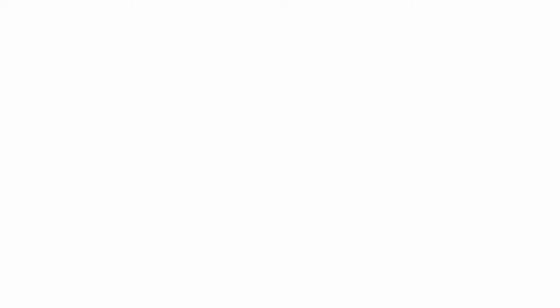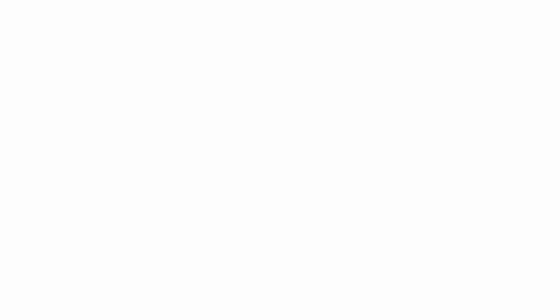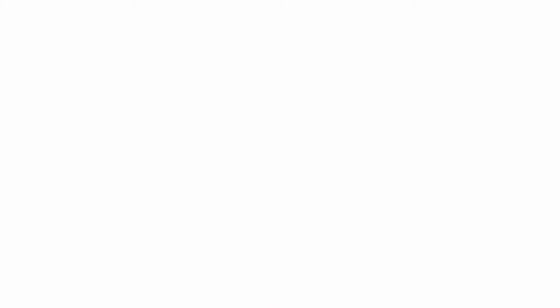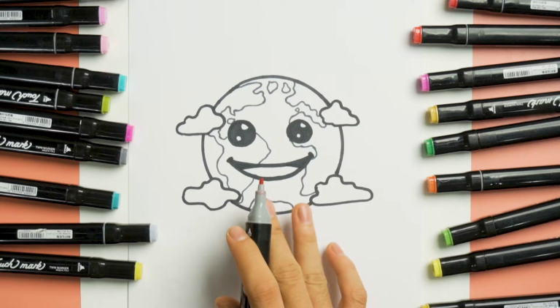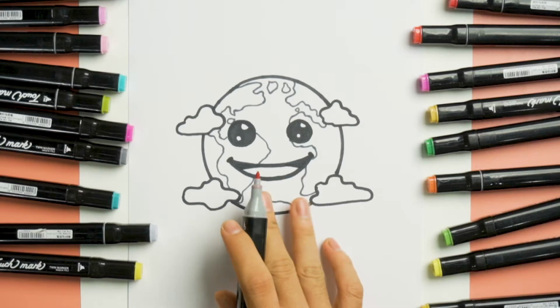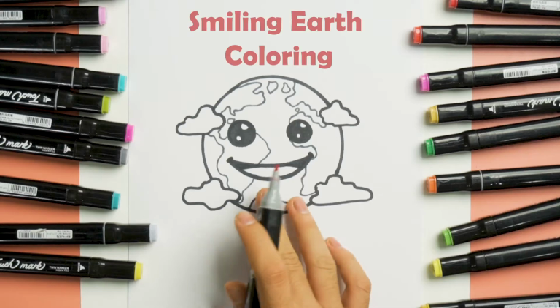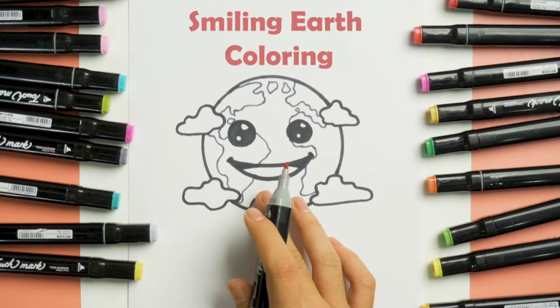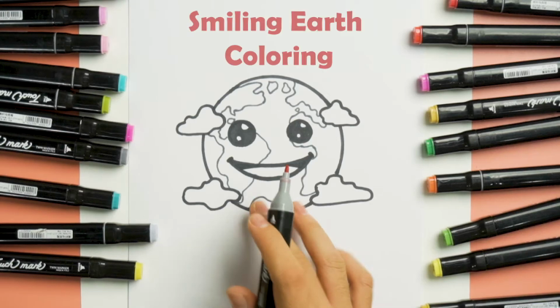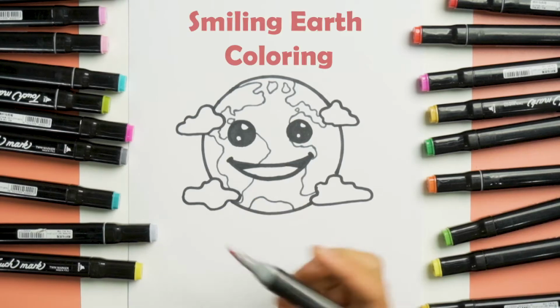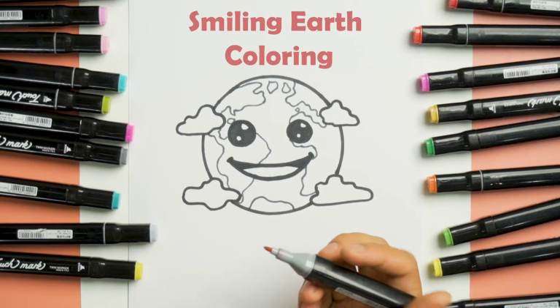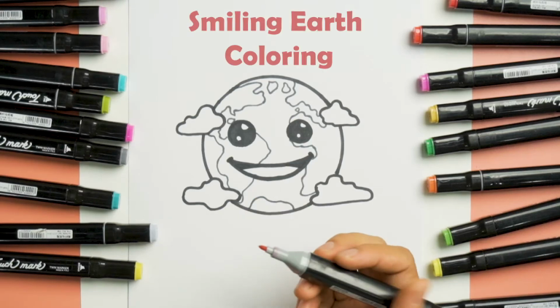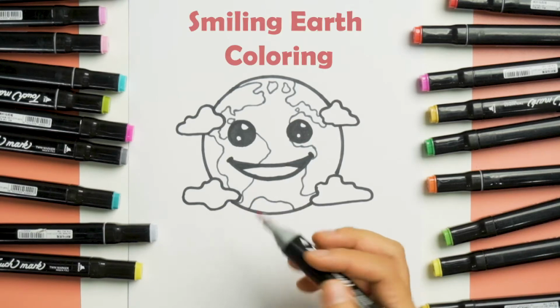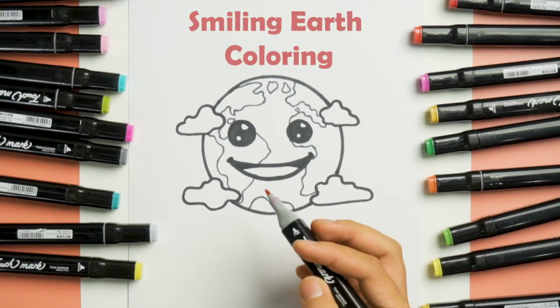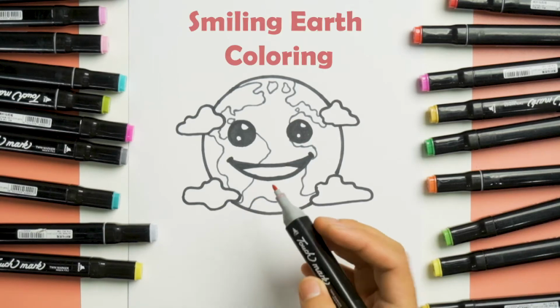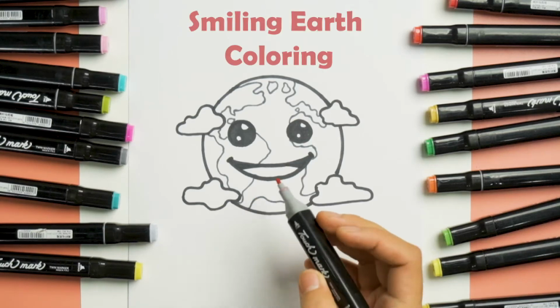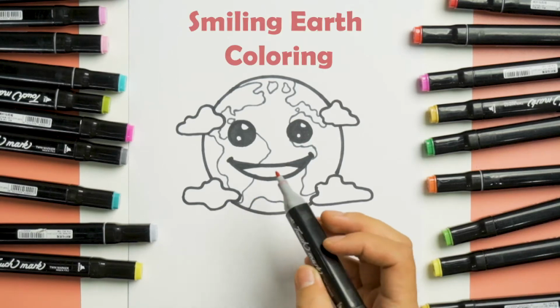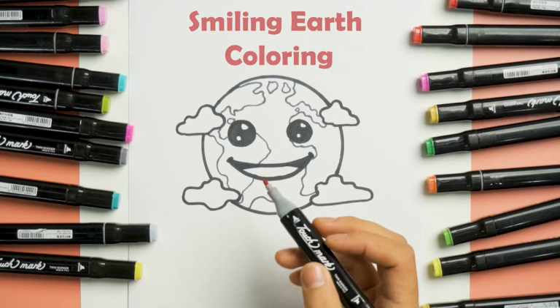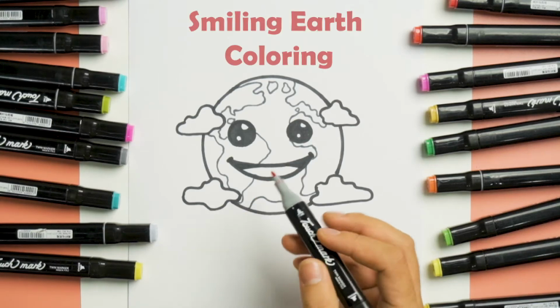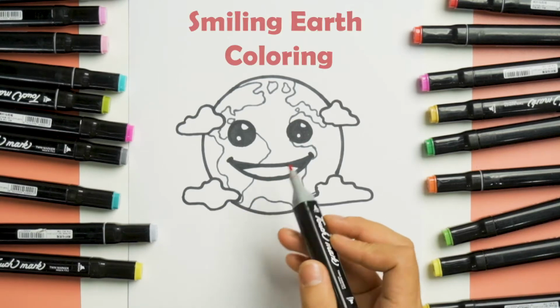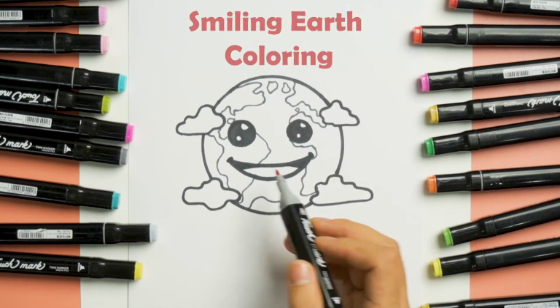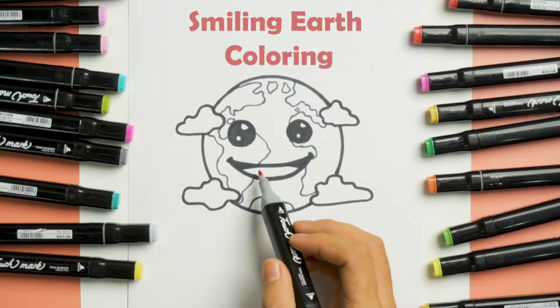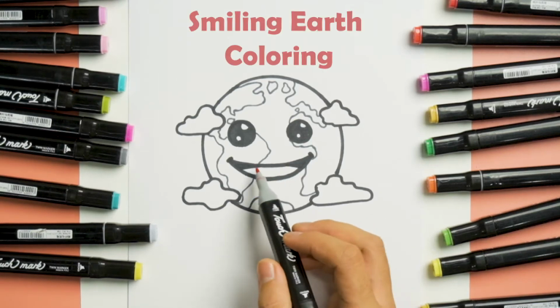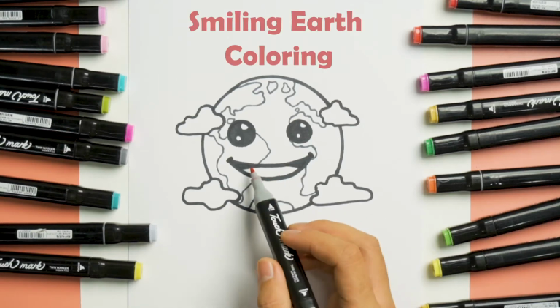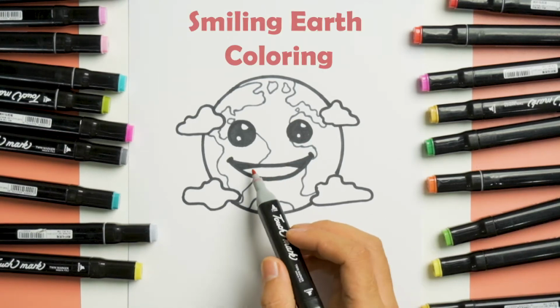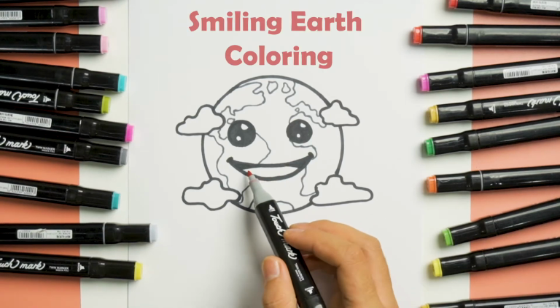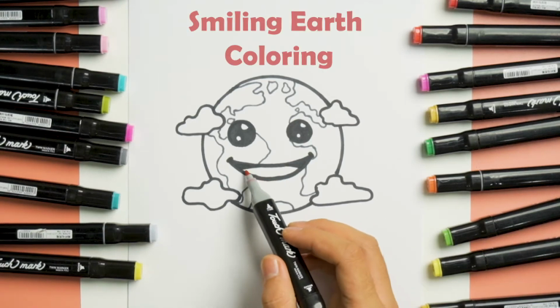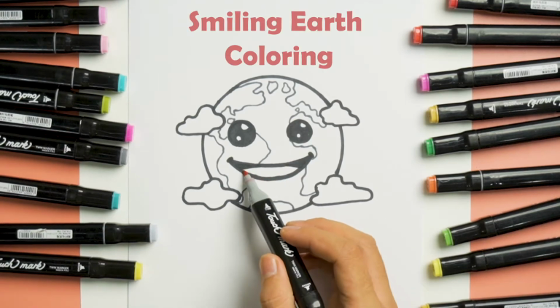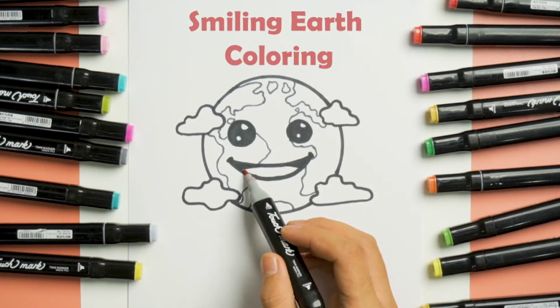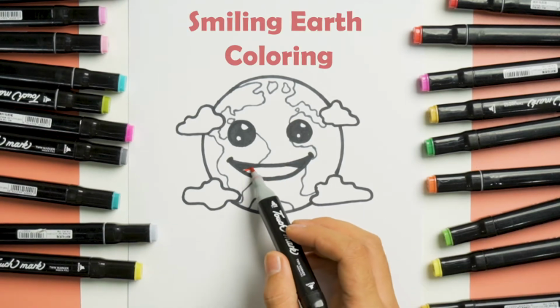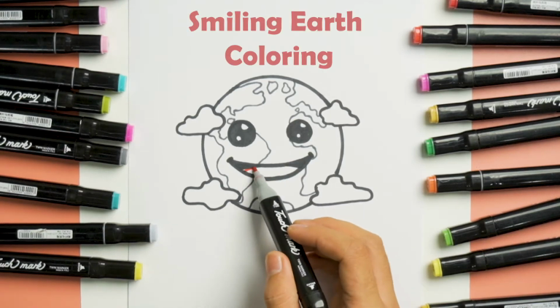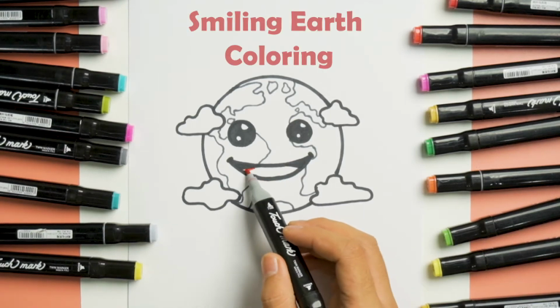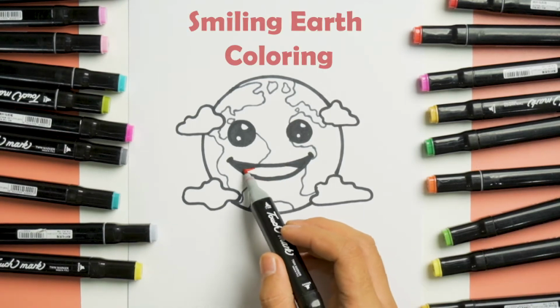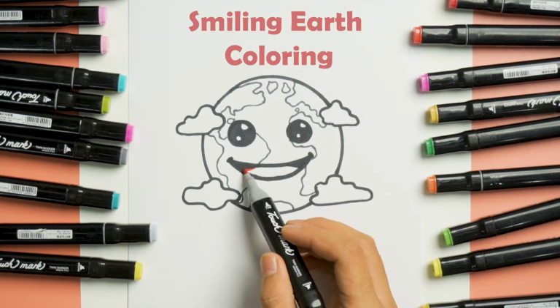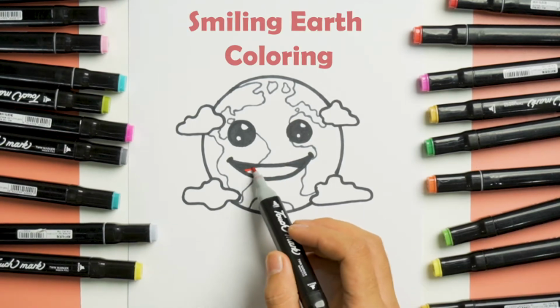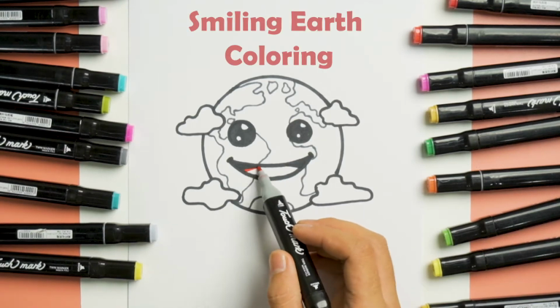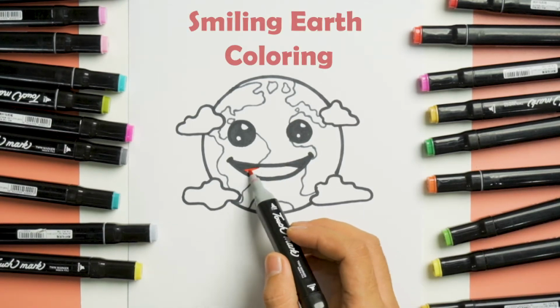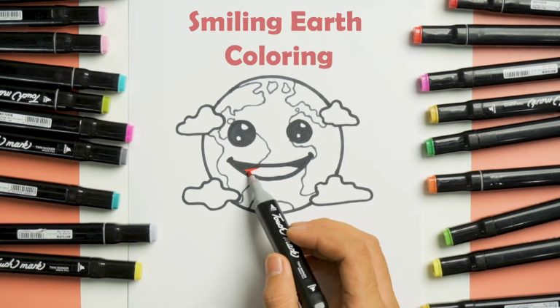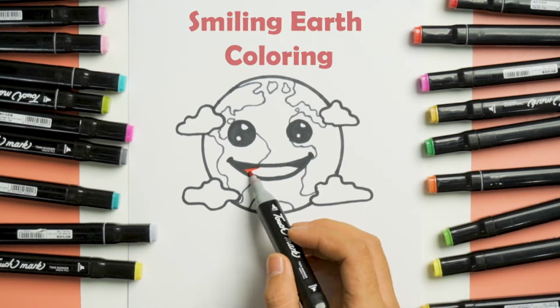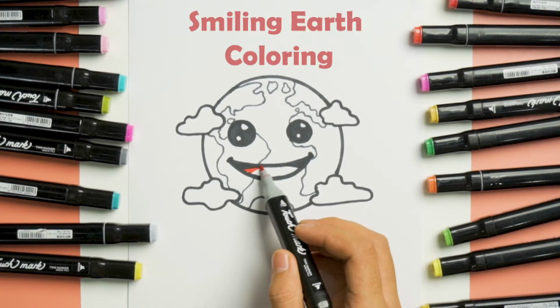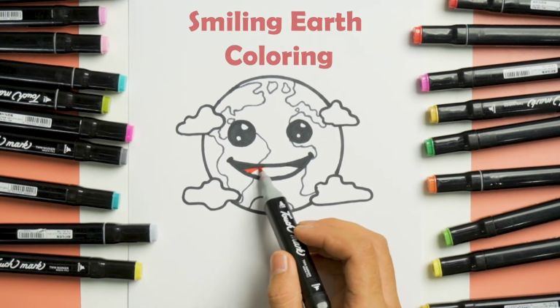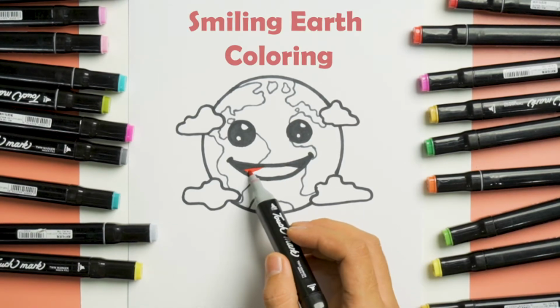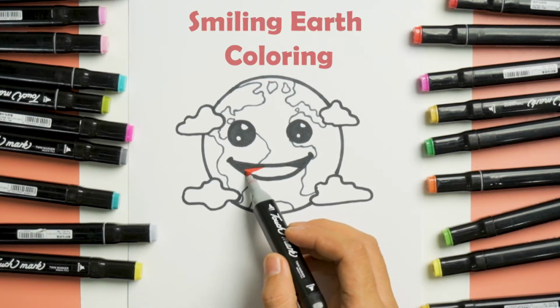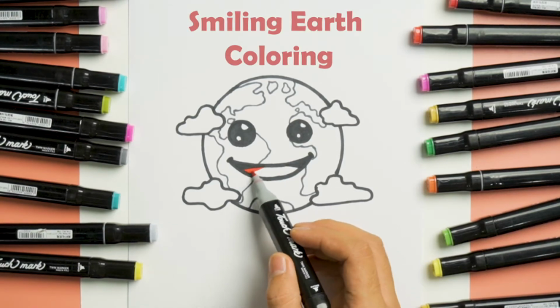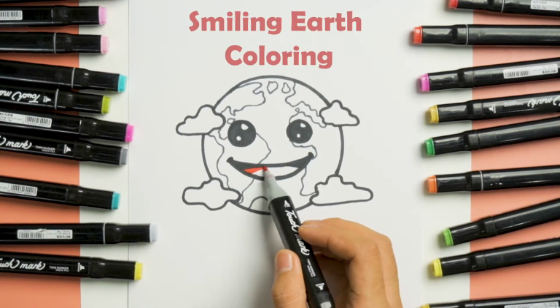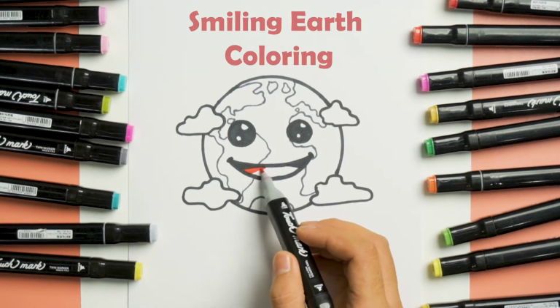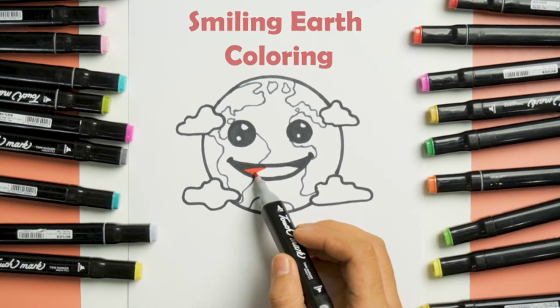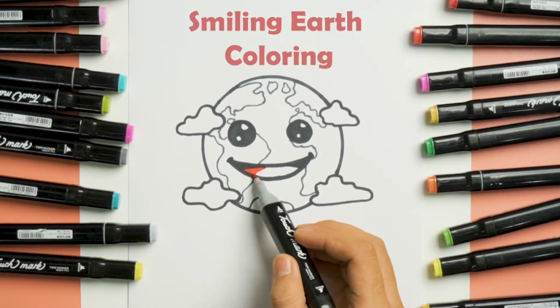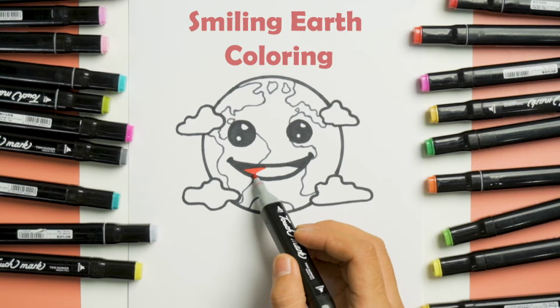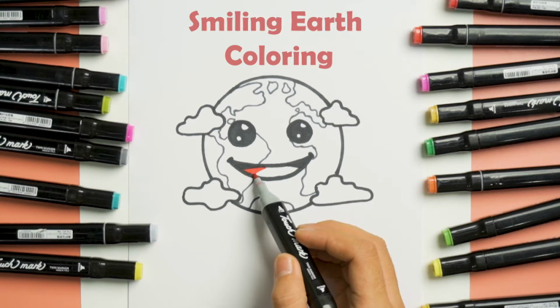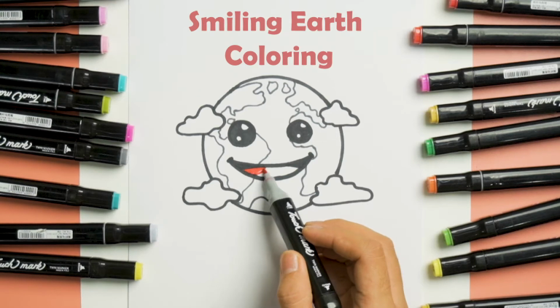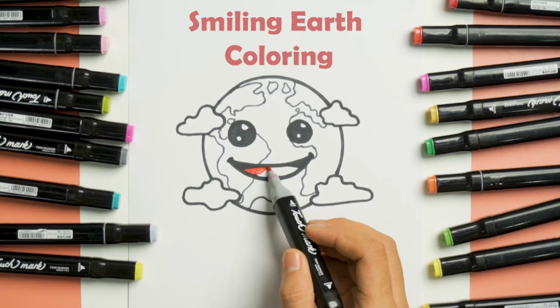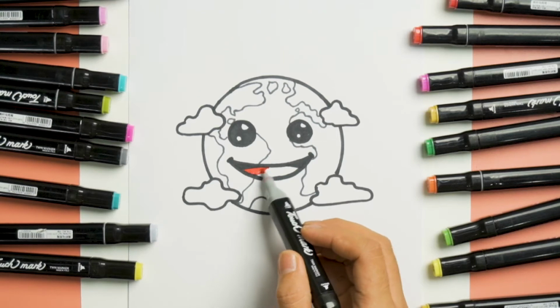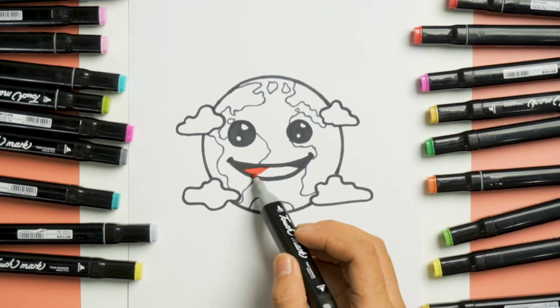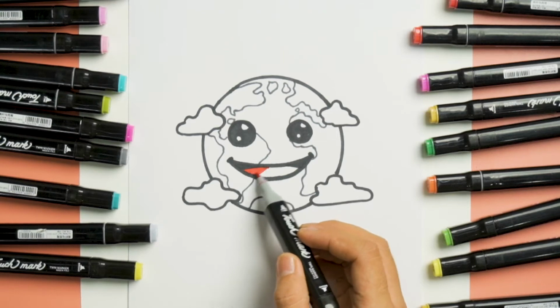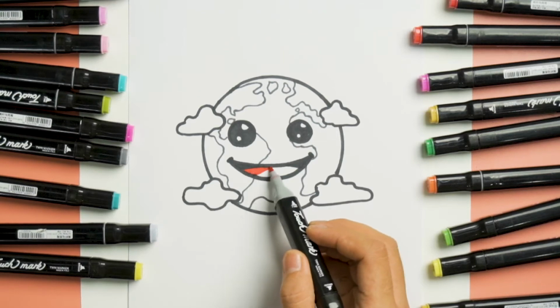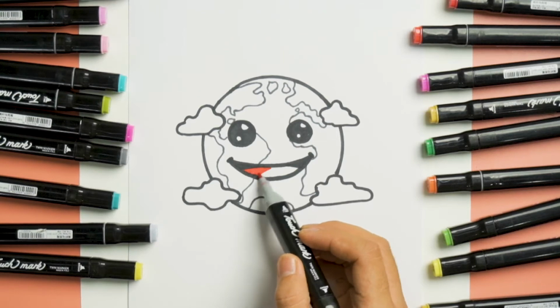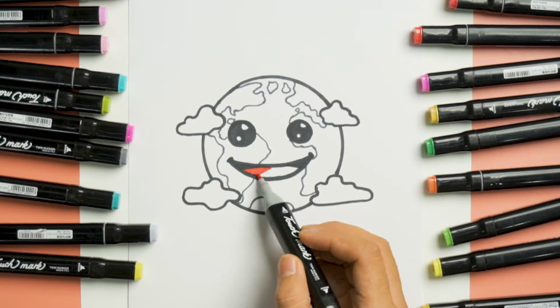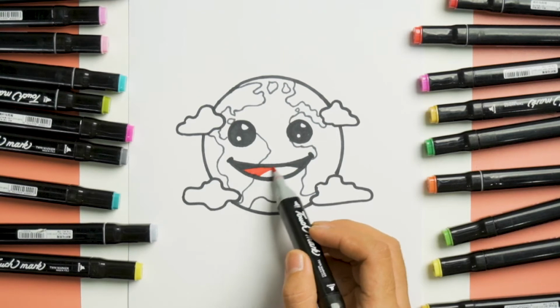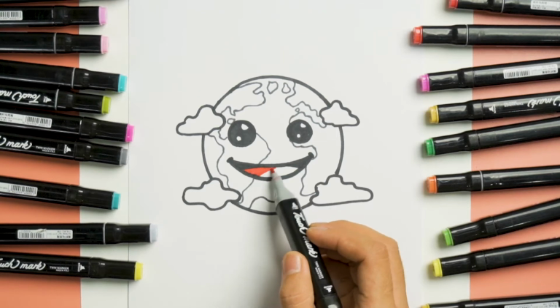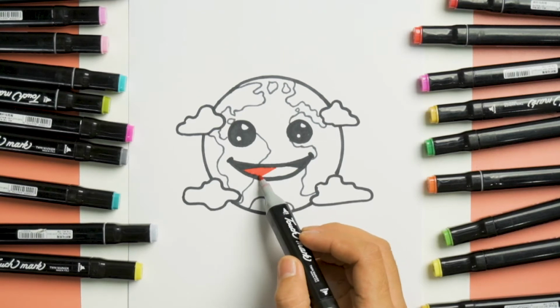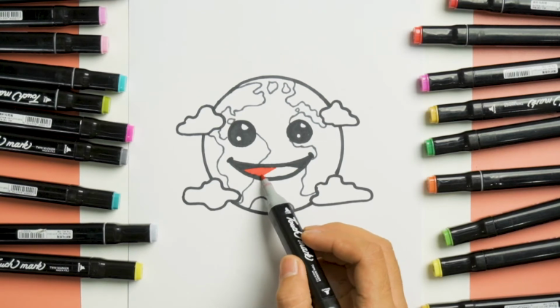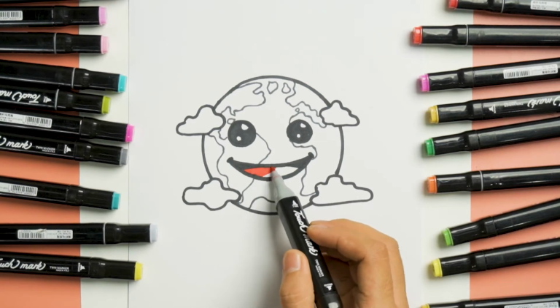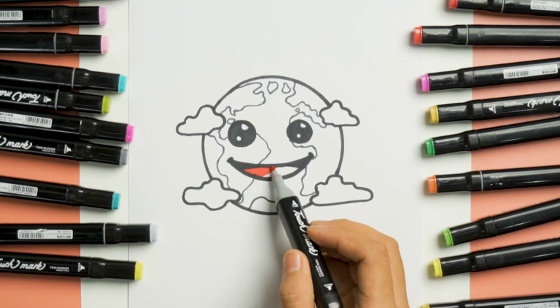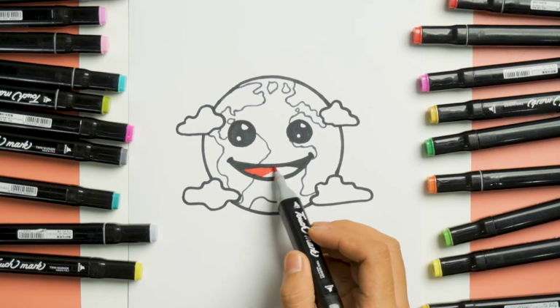Hello guys! Welcome to Koma Ocha! Today, we'll be coloring our smiling earth.